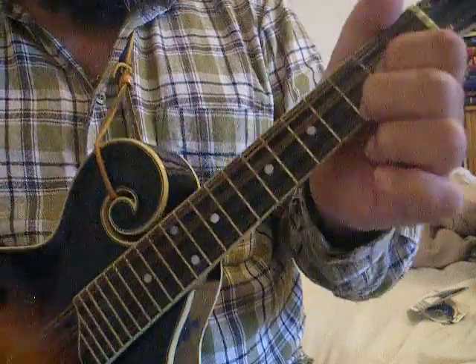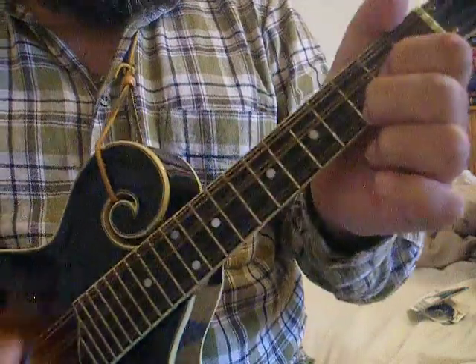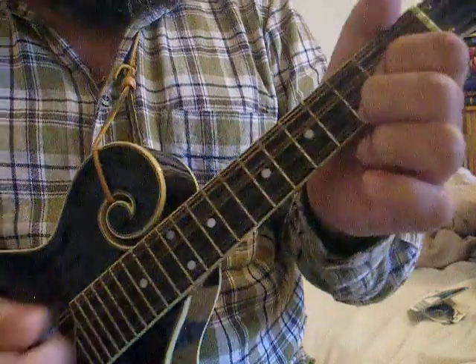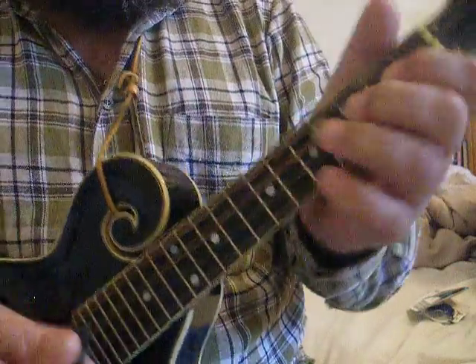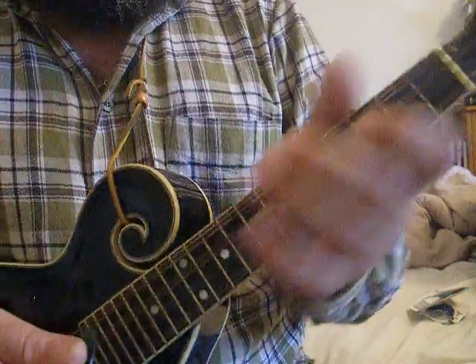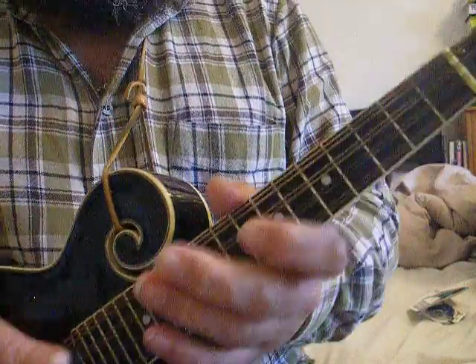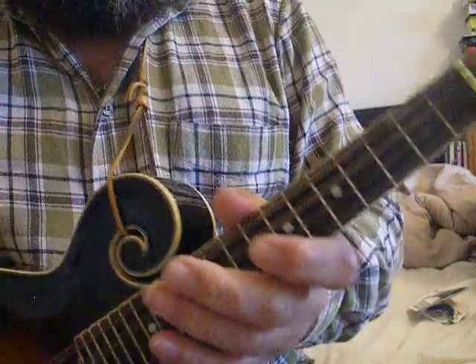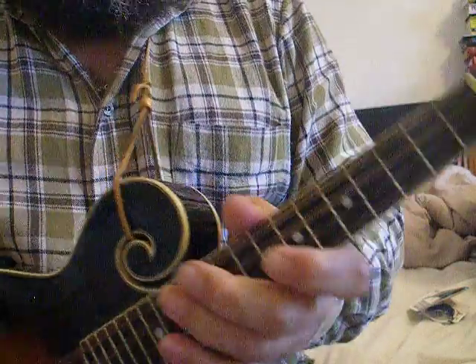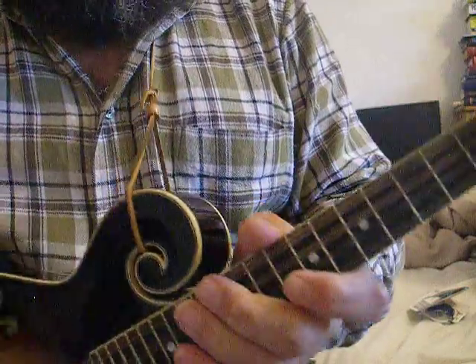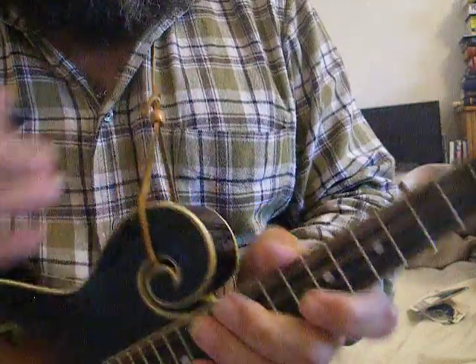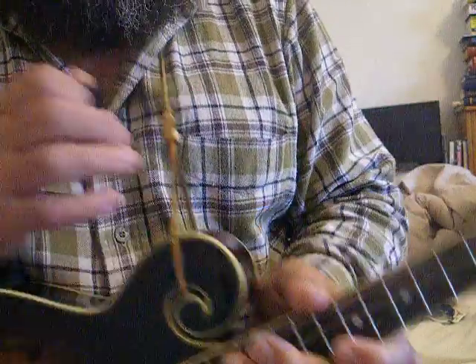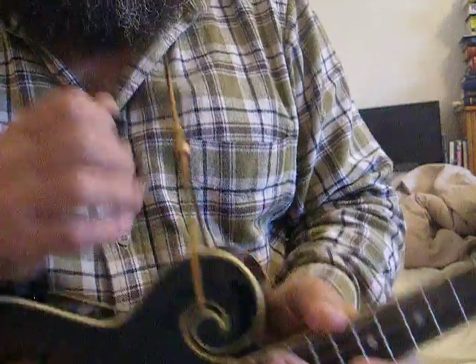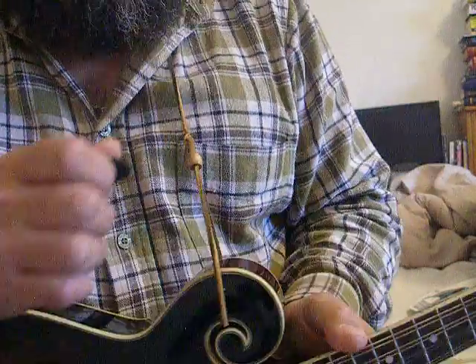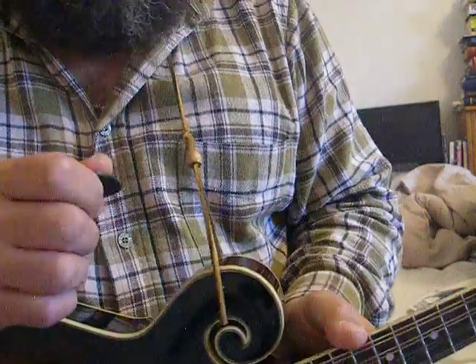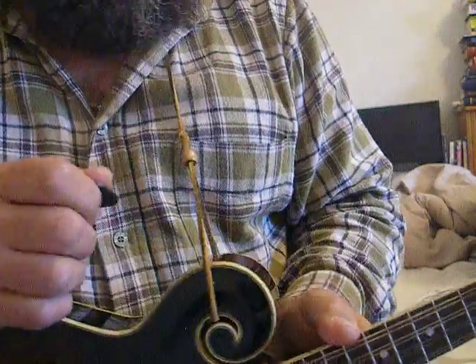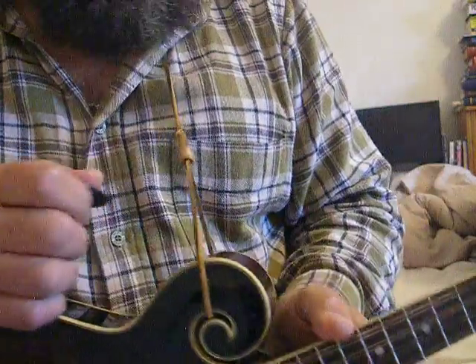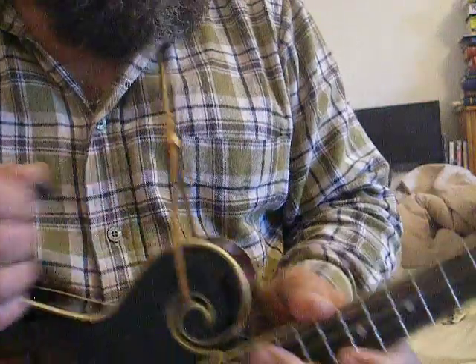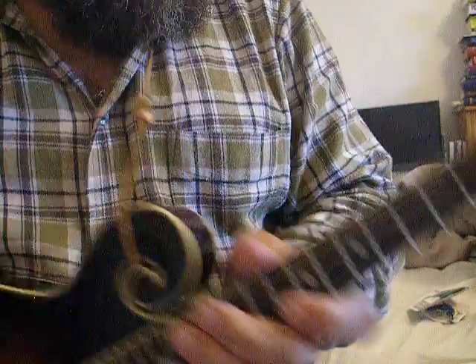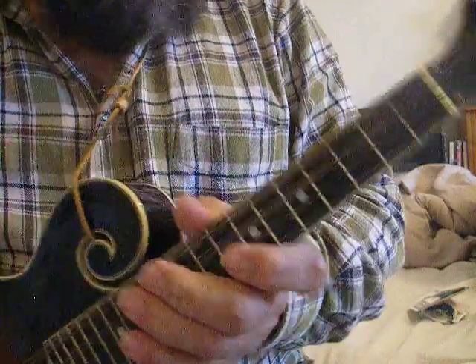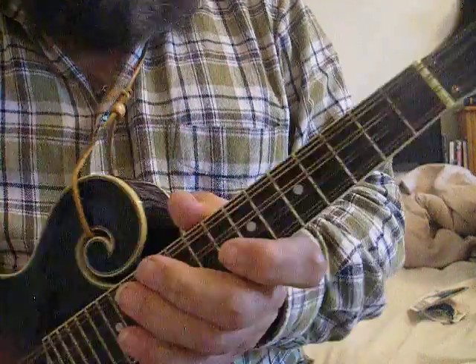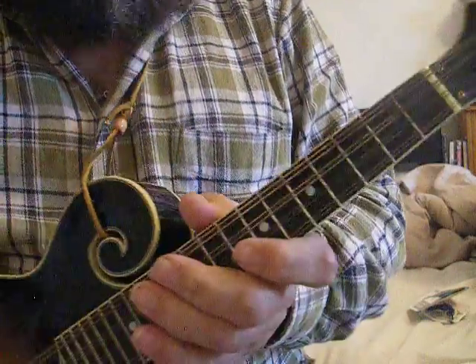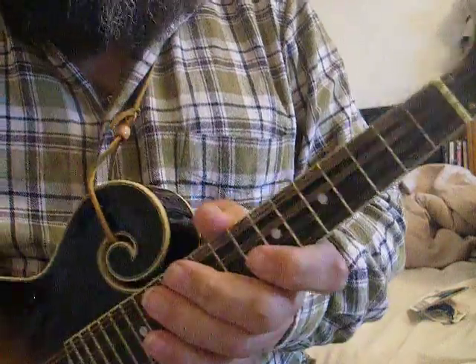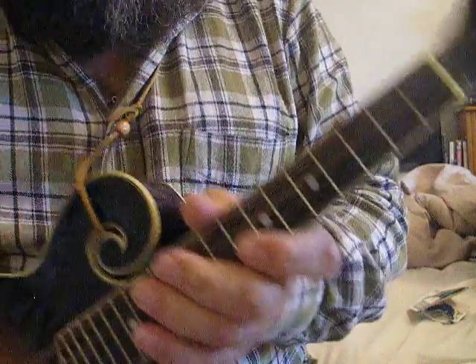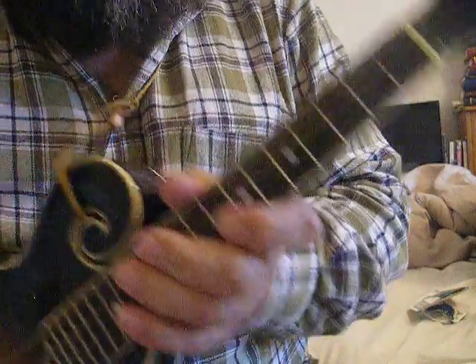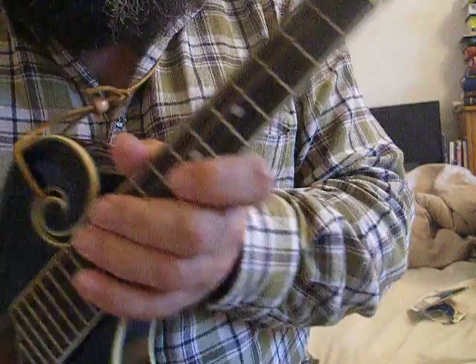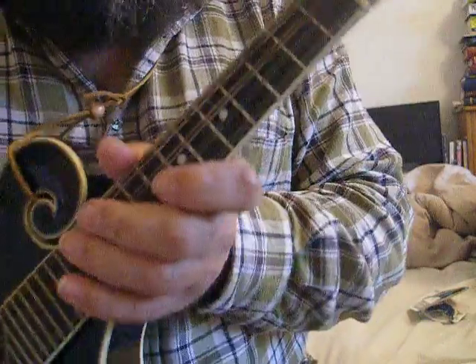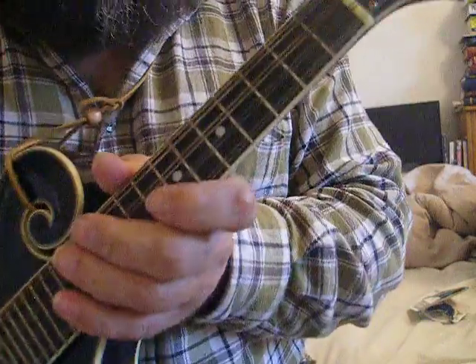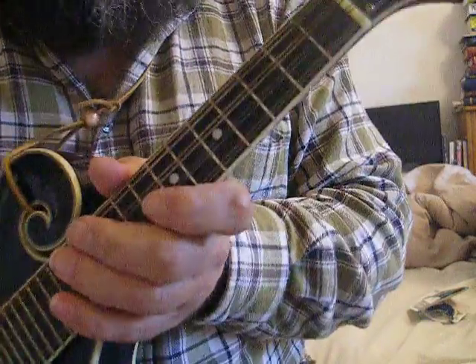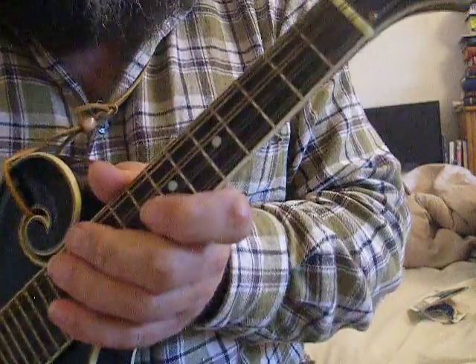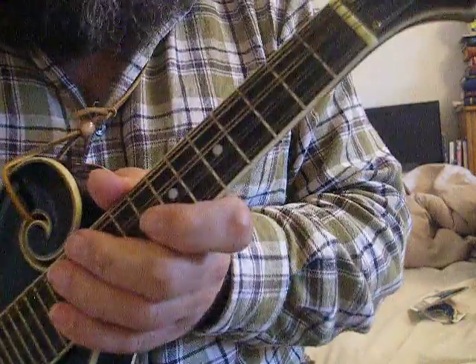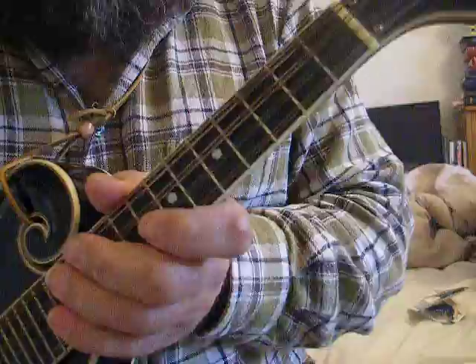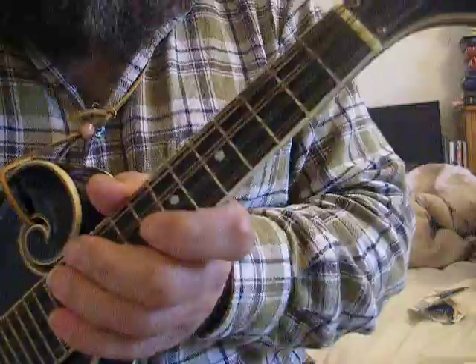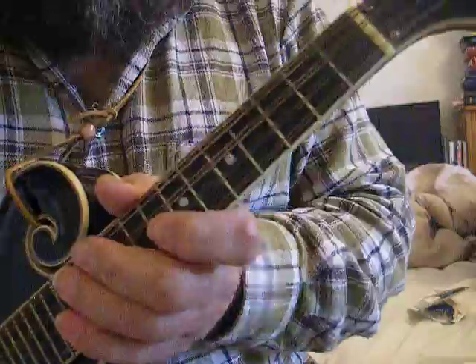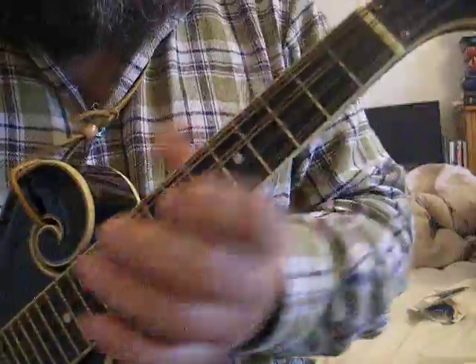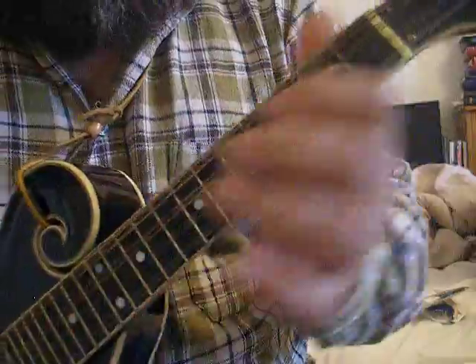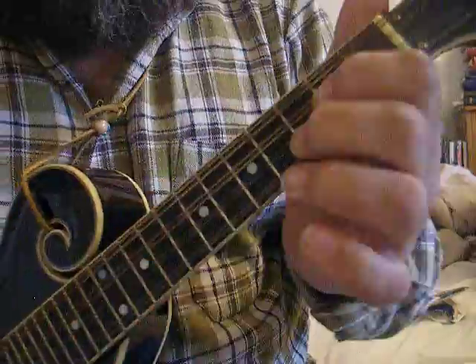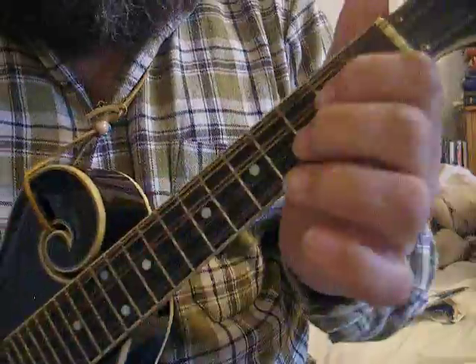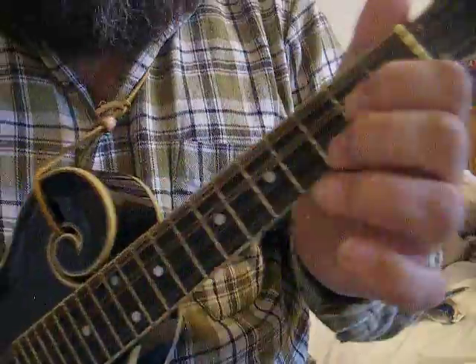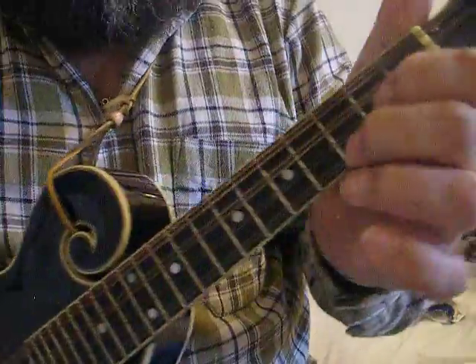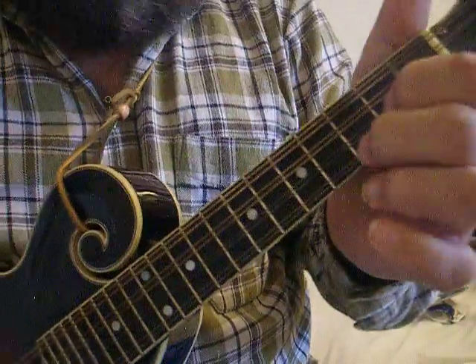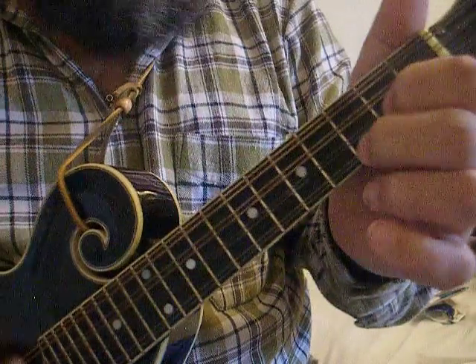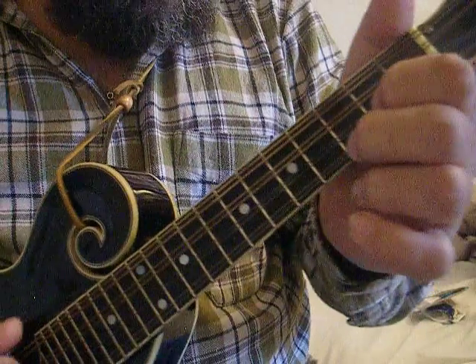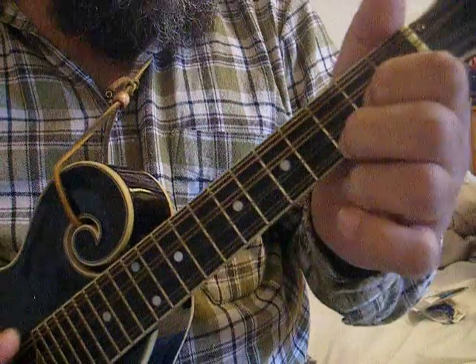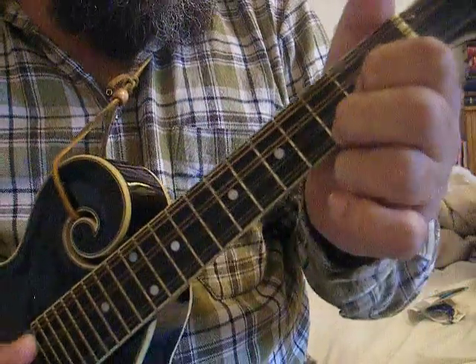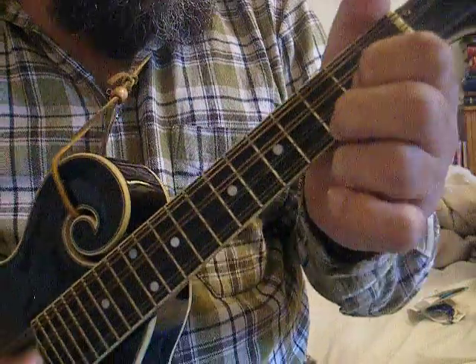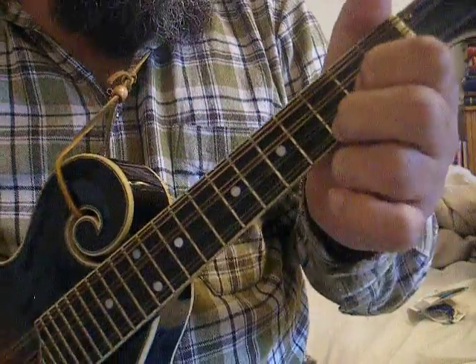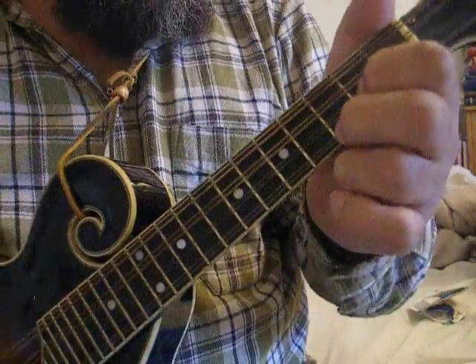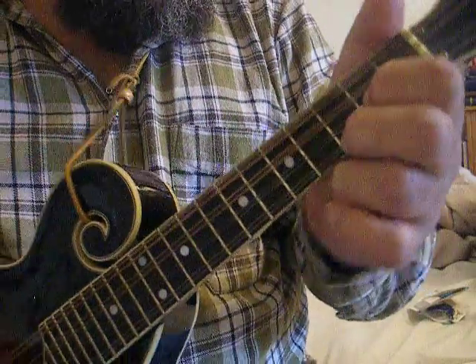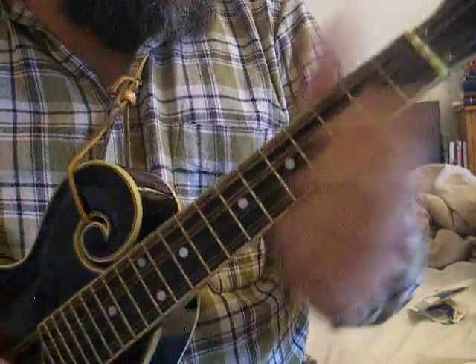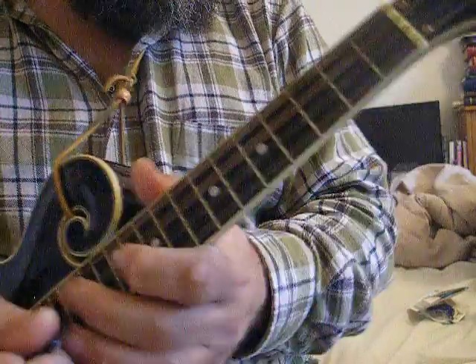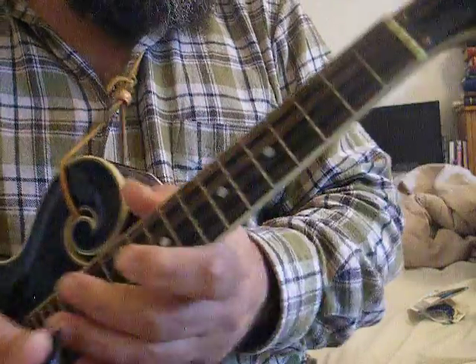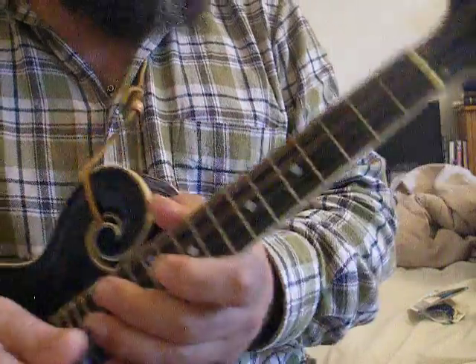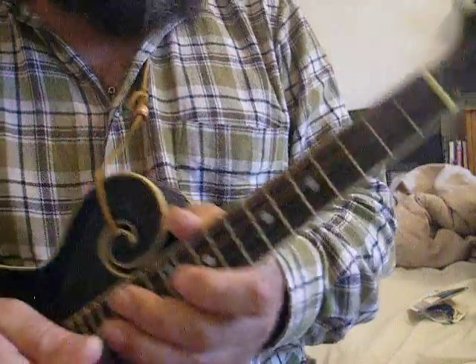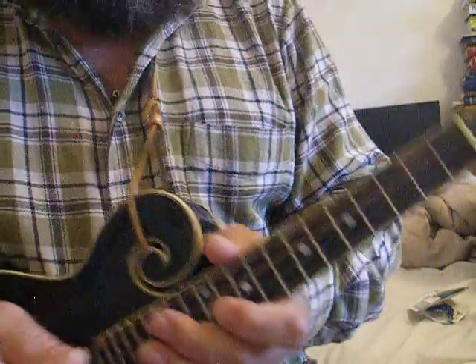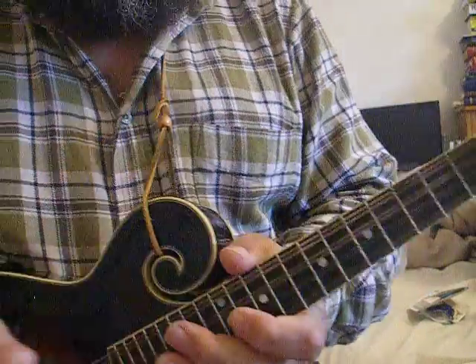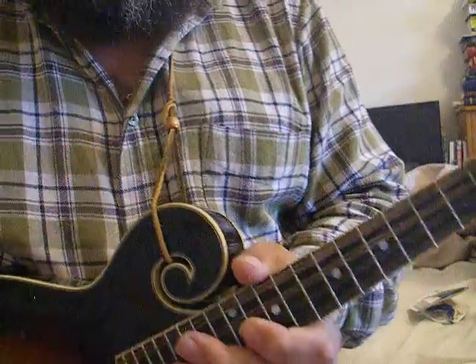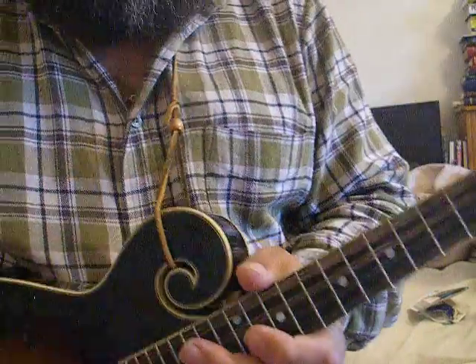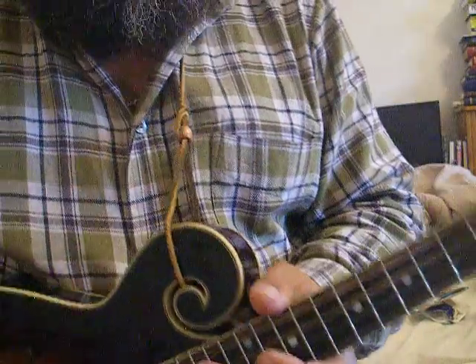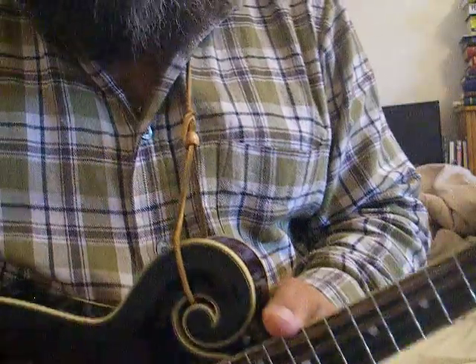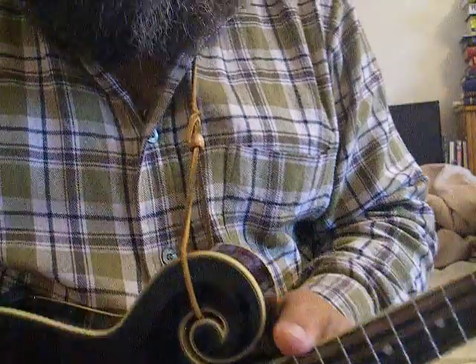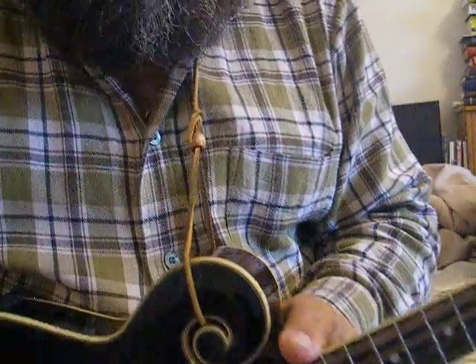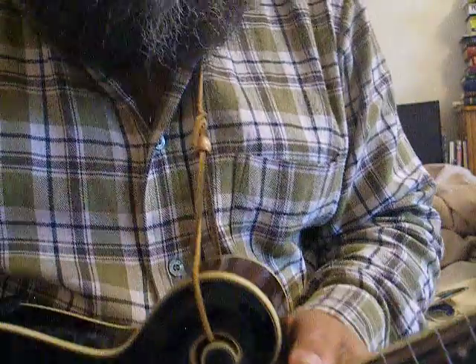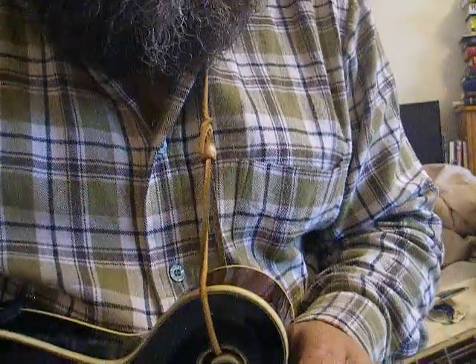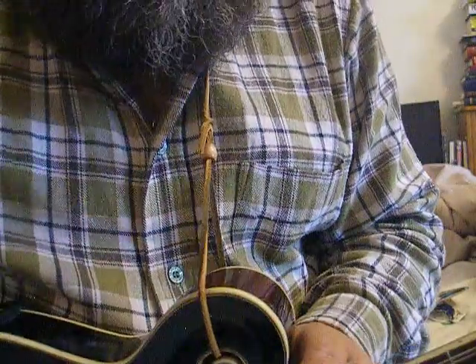Oops, a bit loud. Yes, that old Bill Monroe favourite, Rocky Top. I'm joking.